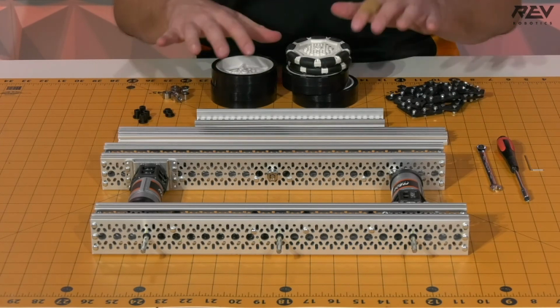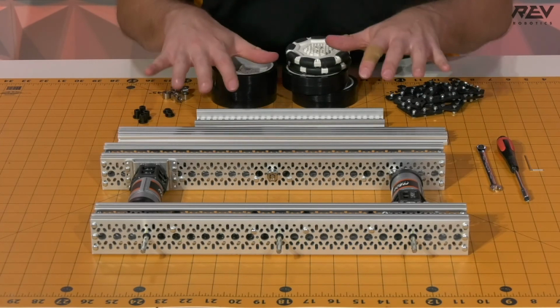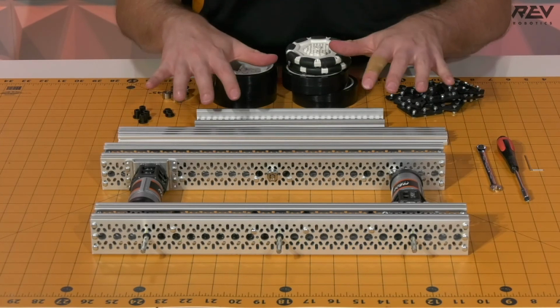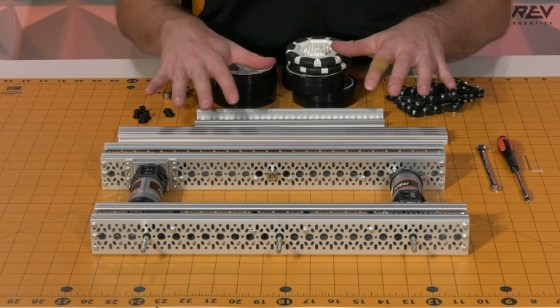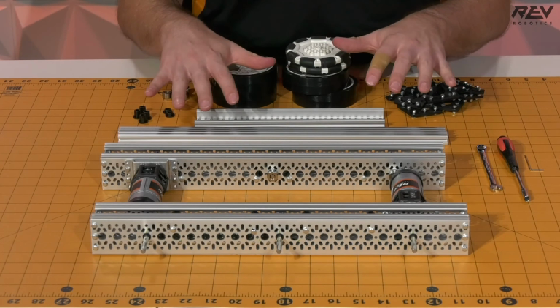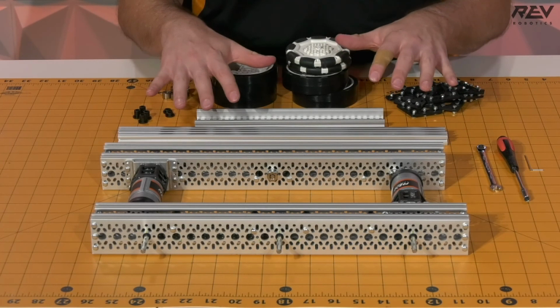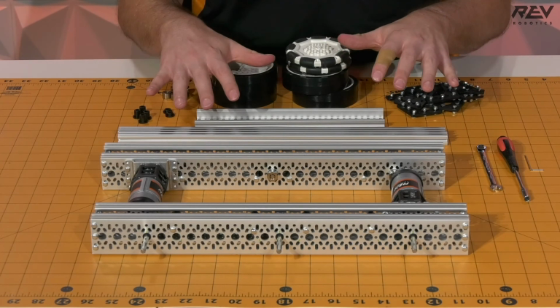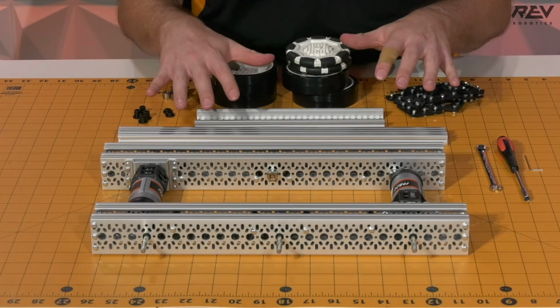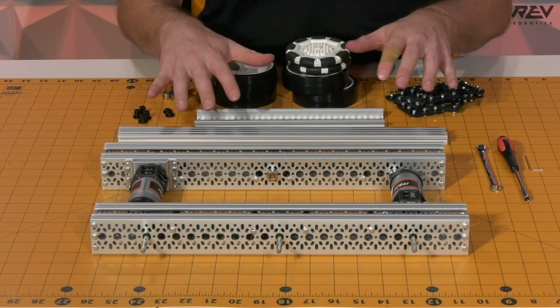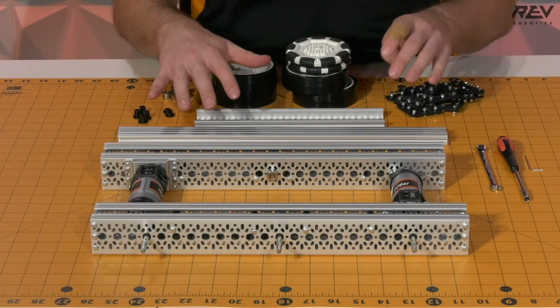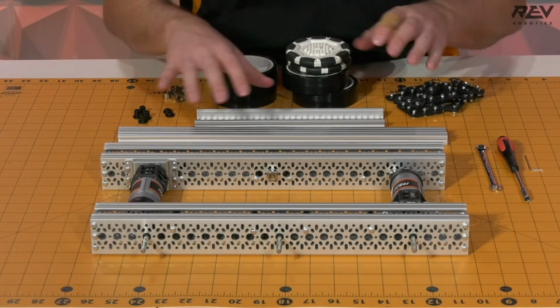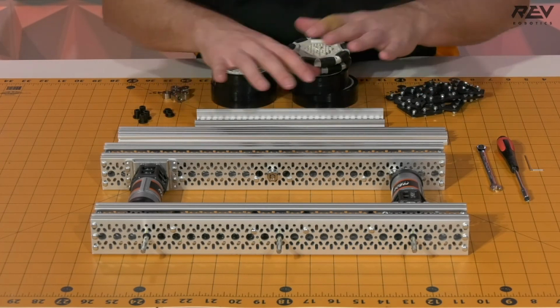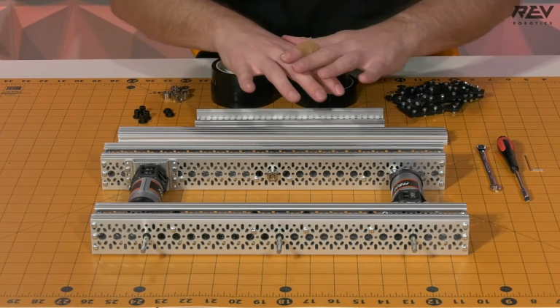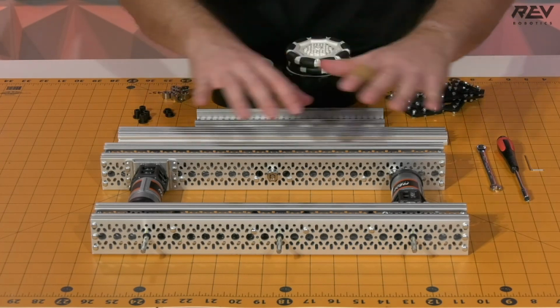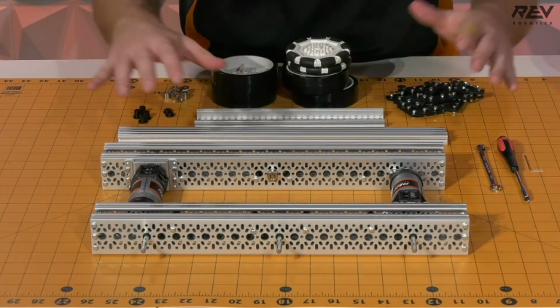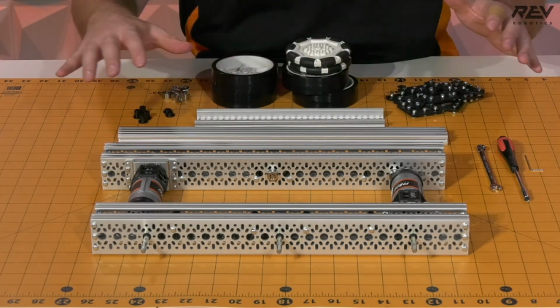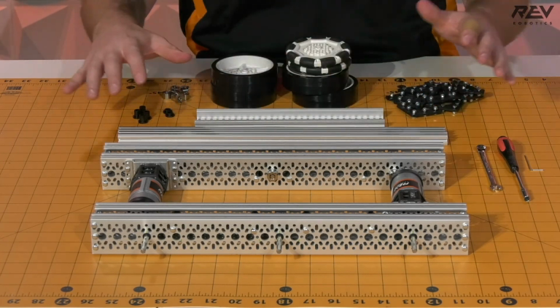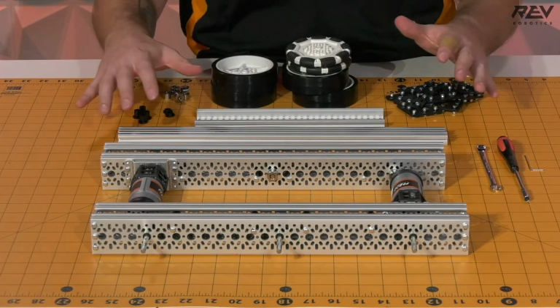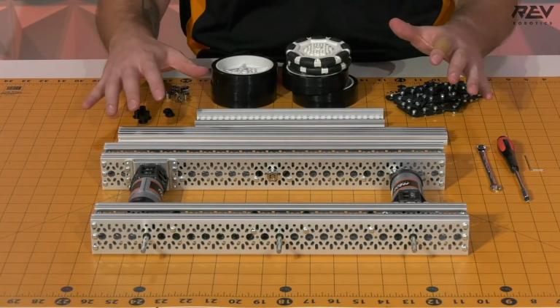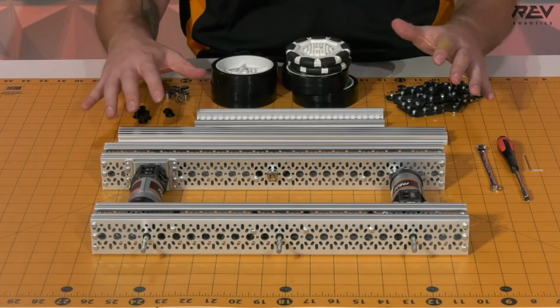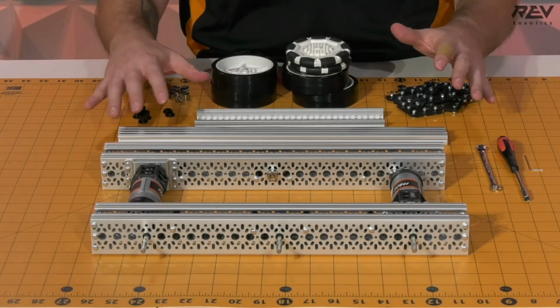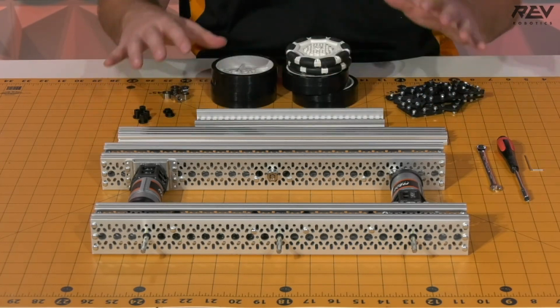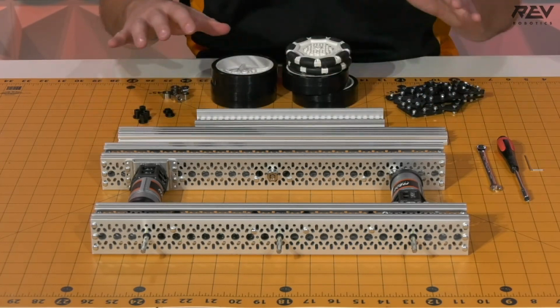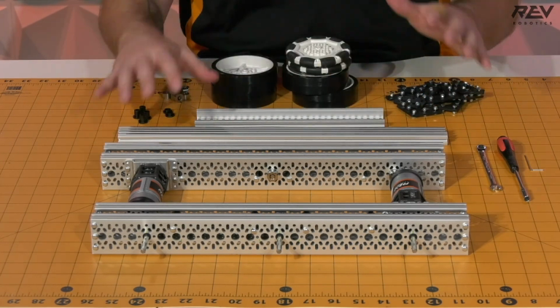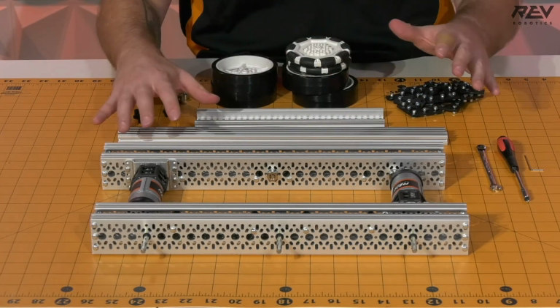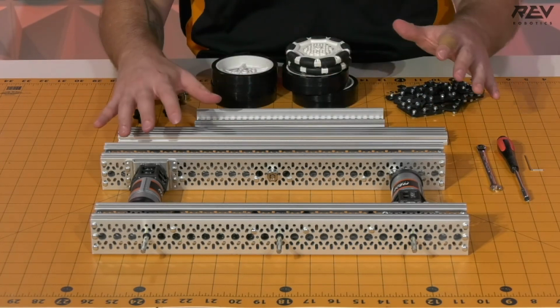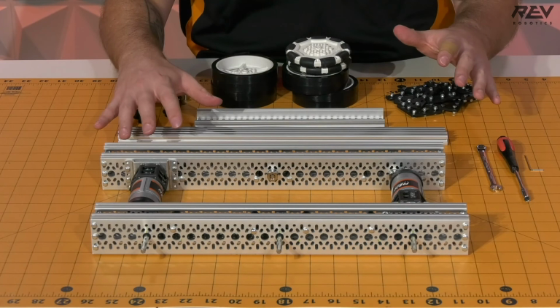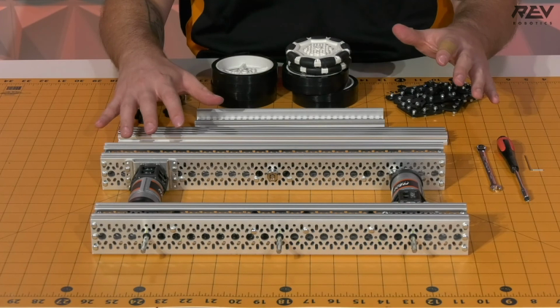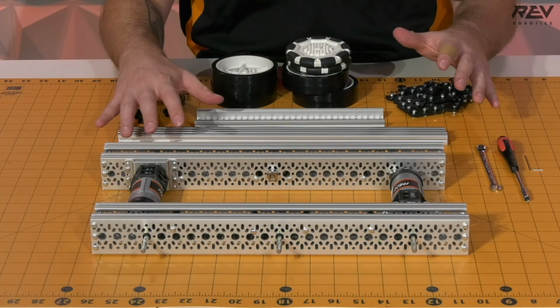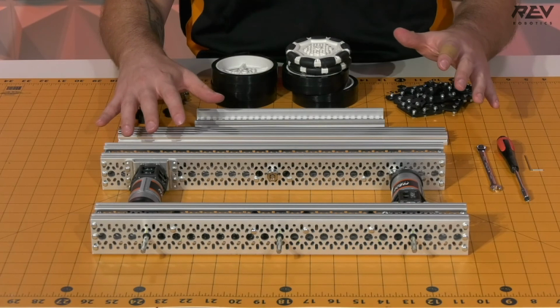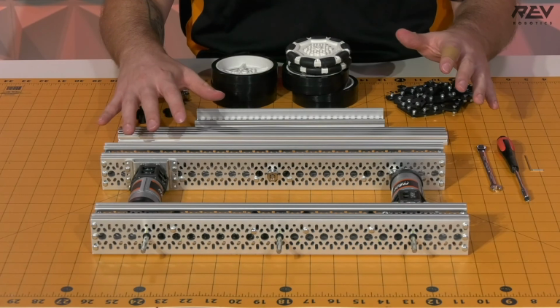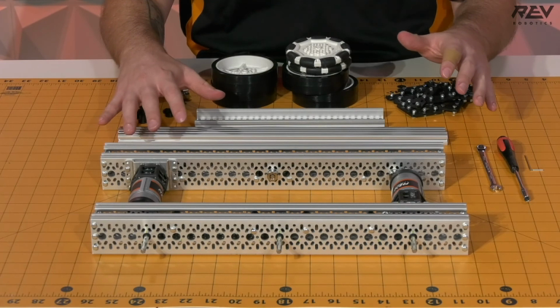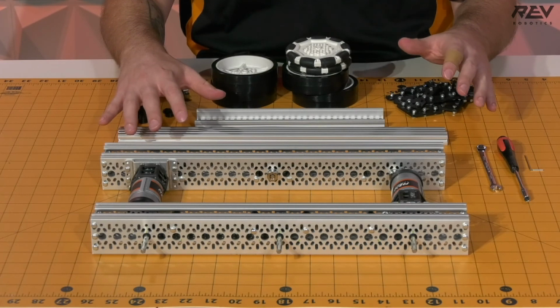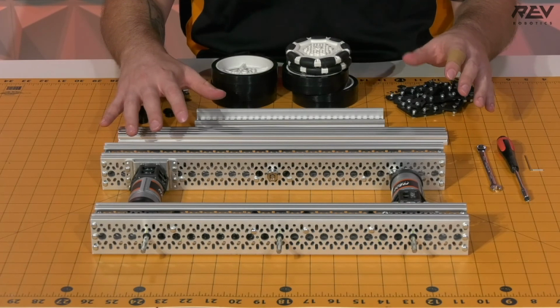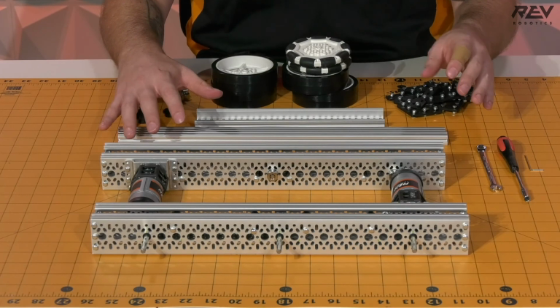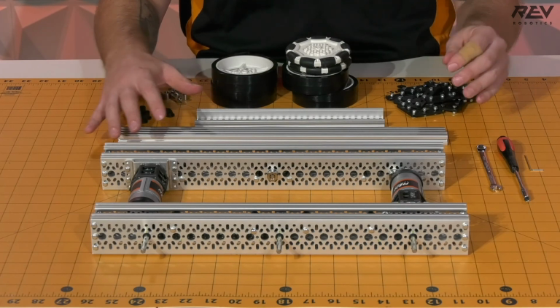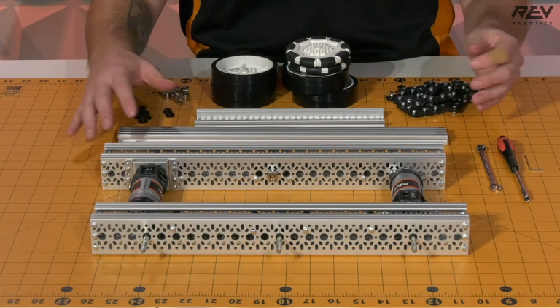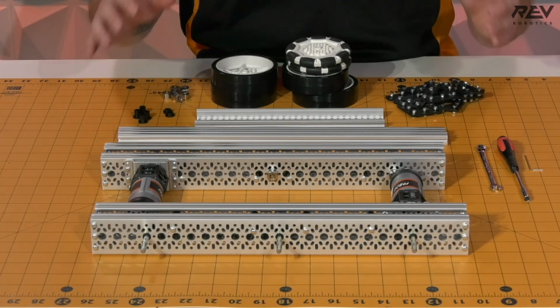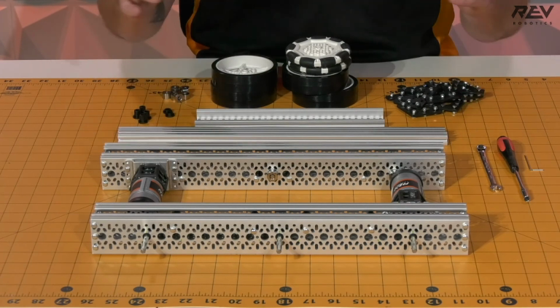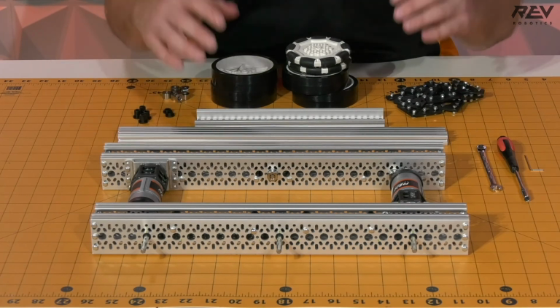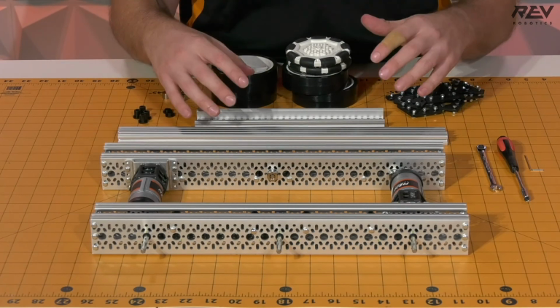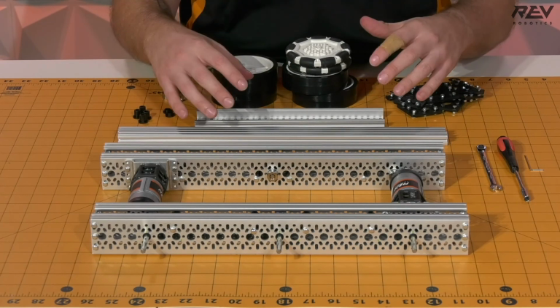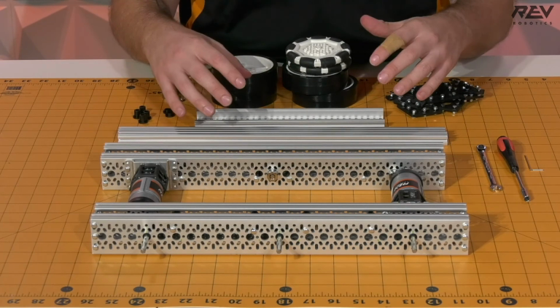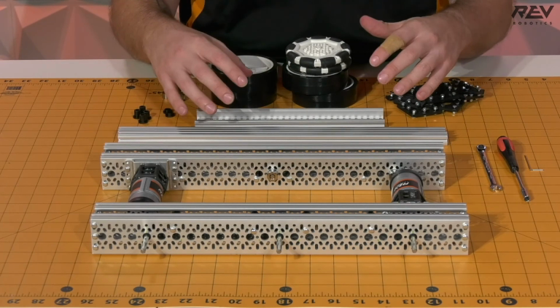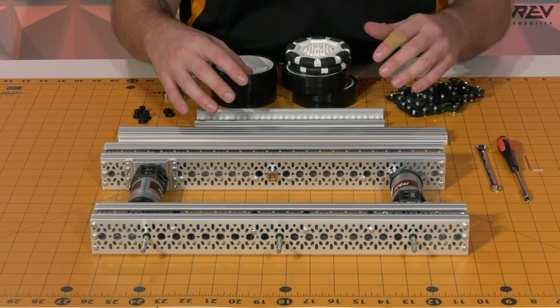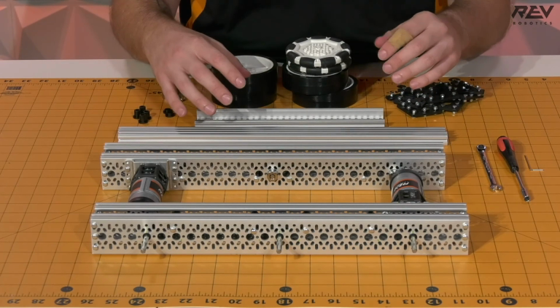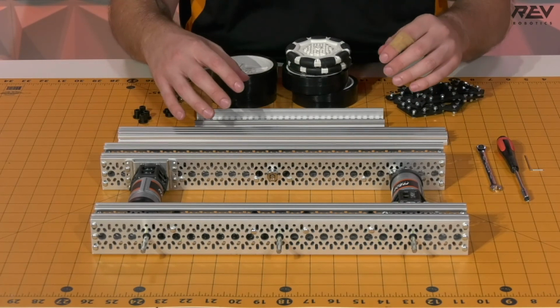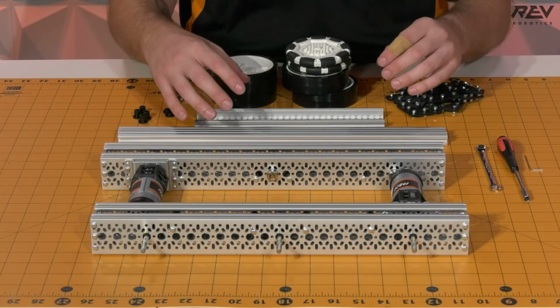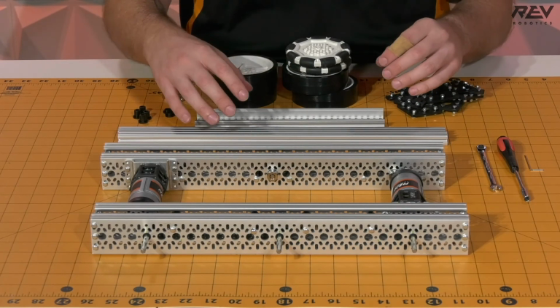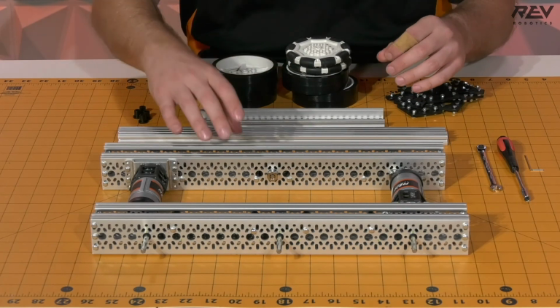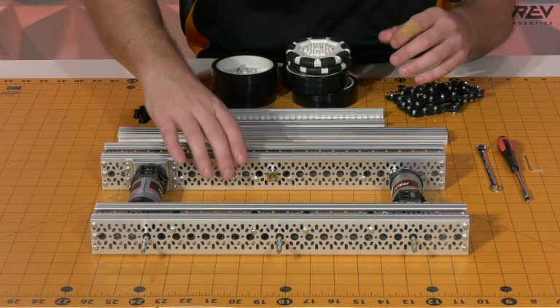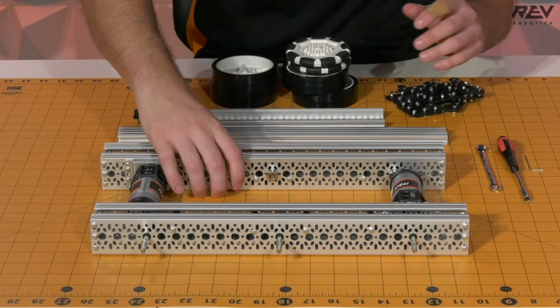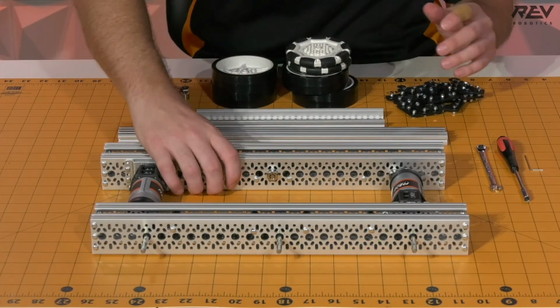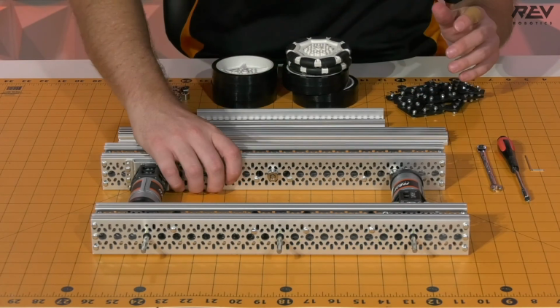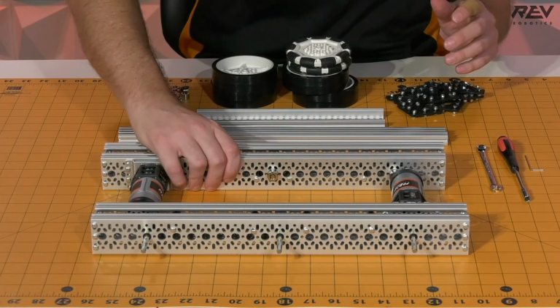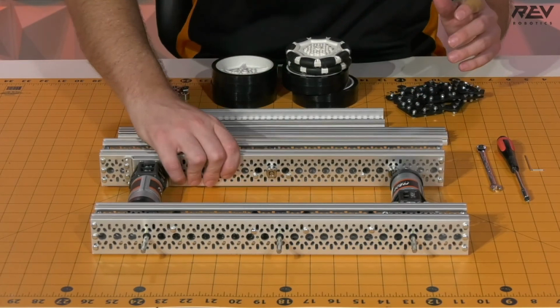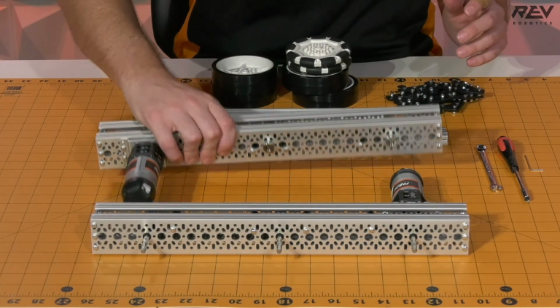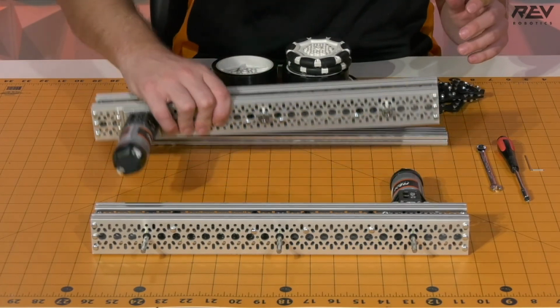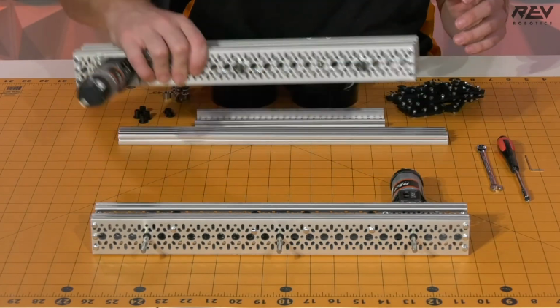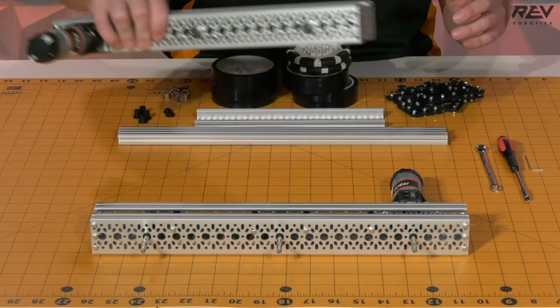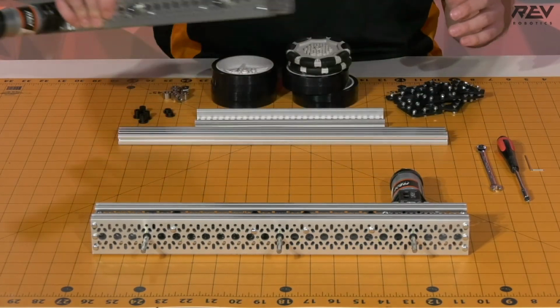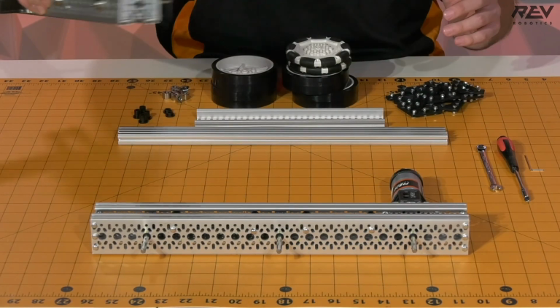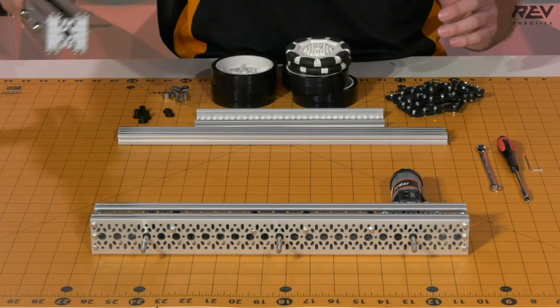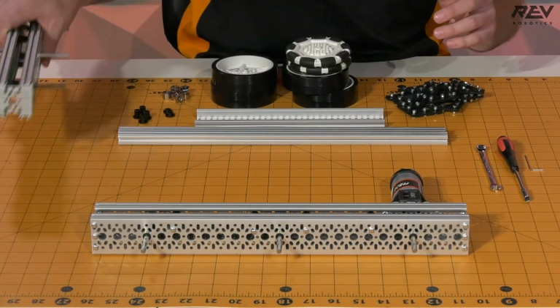First thing we're going to want to do is there's a lot of stuff in here. We're going to want to move some of these things away so we're able to get back and ready to build. So let's start moving some of this stuff.